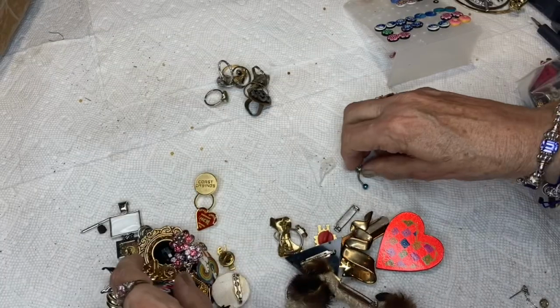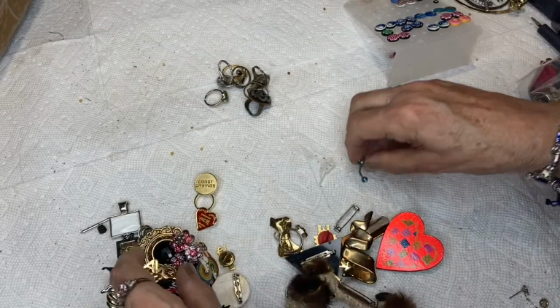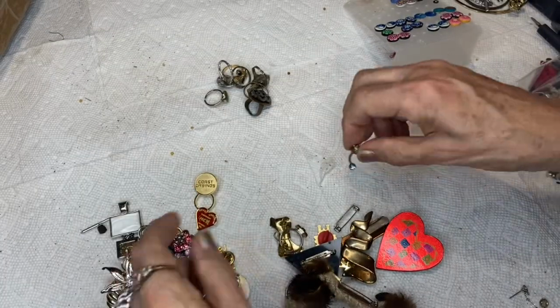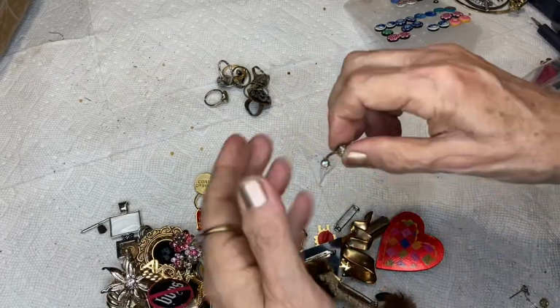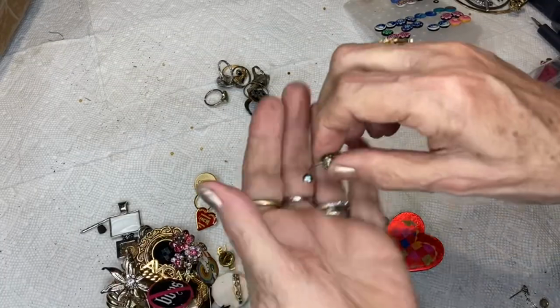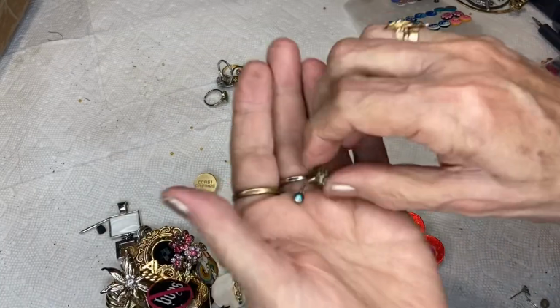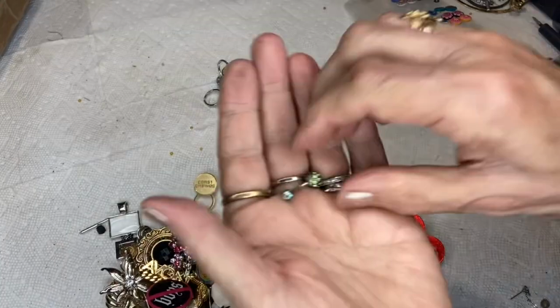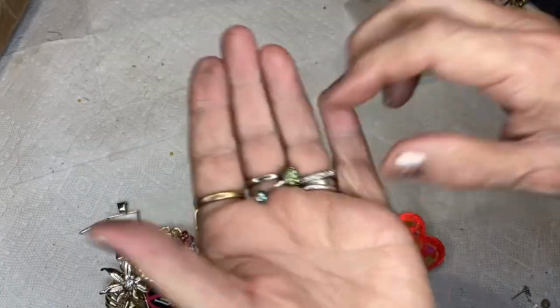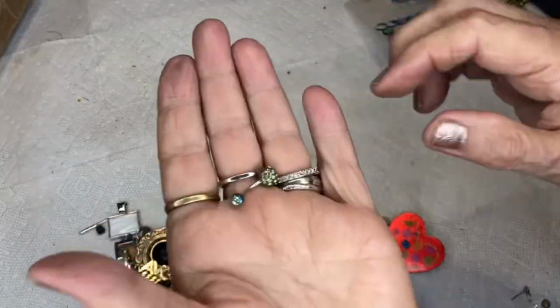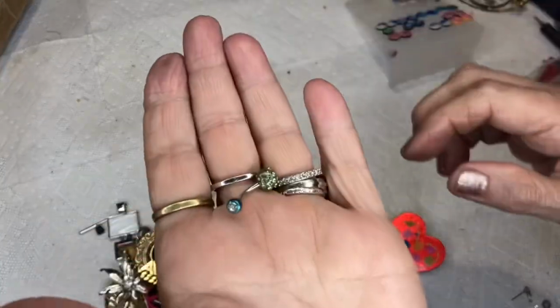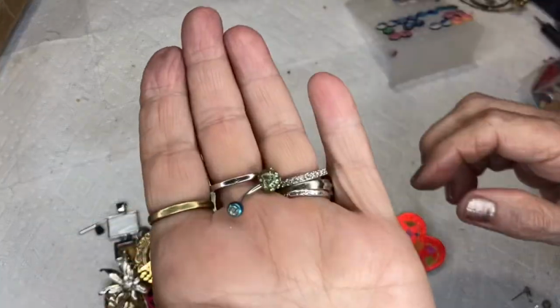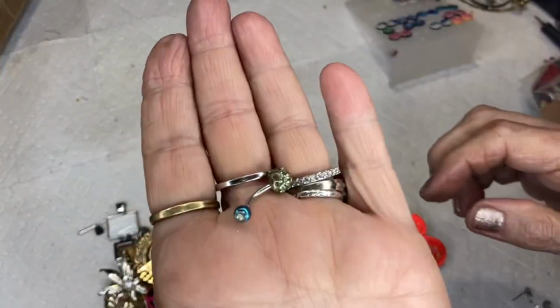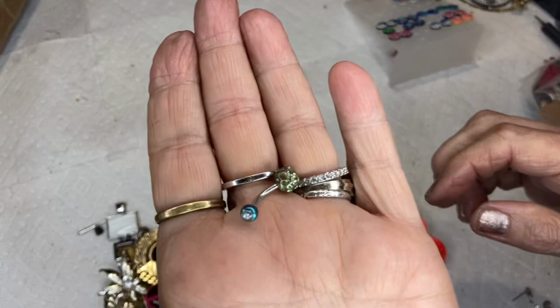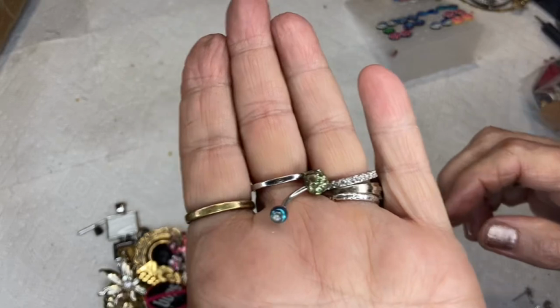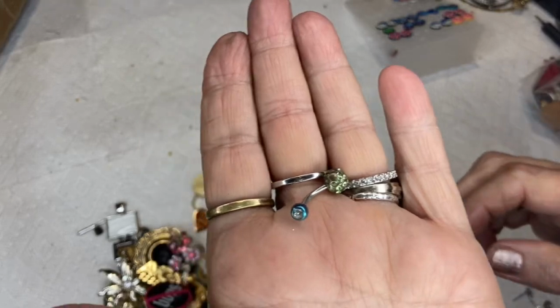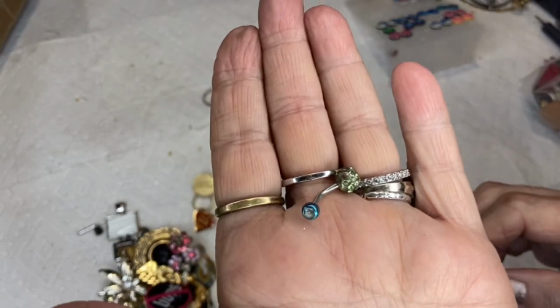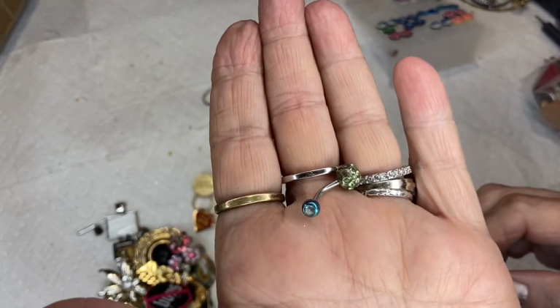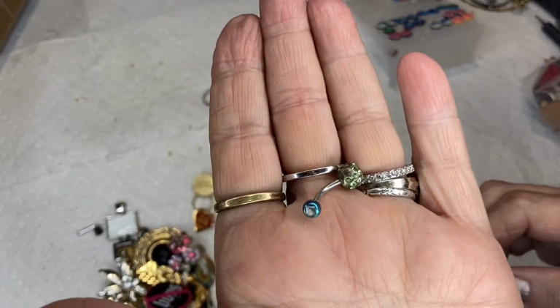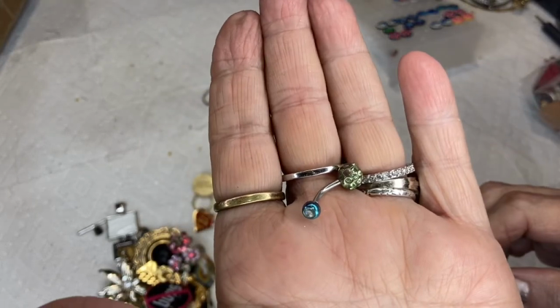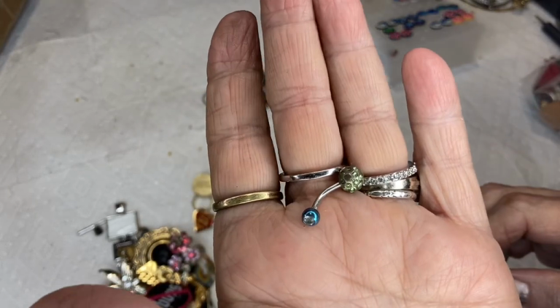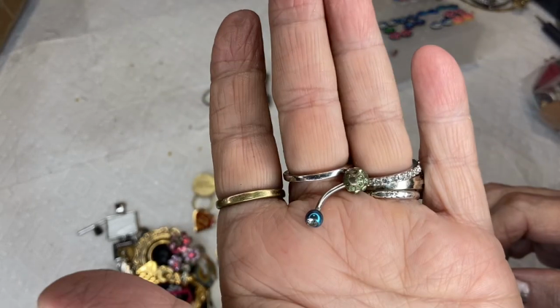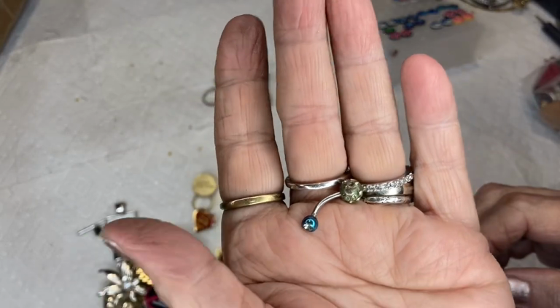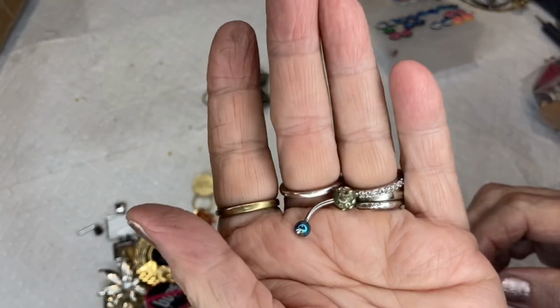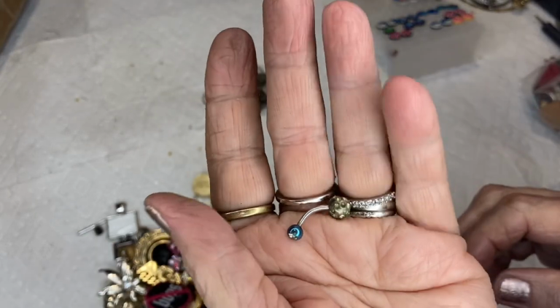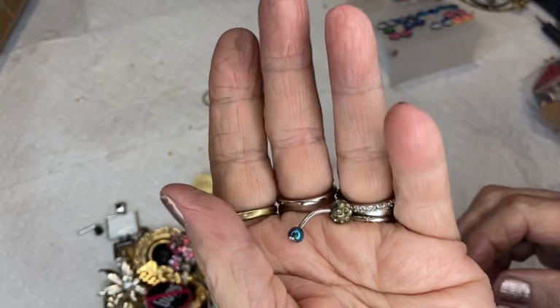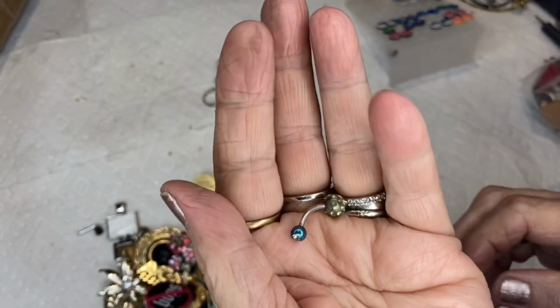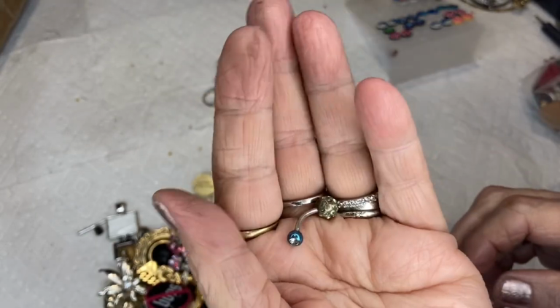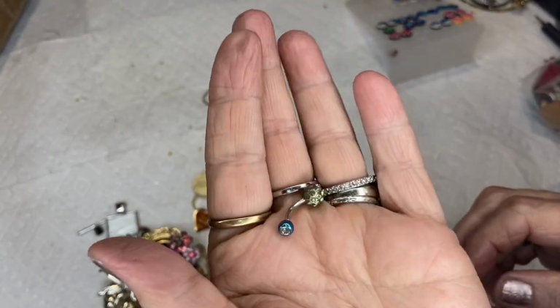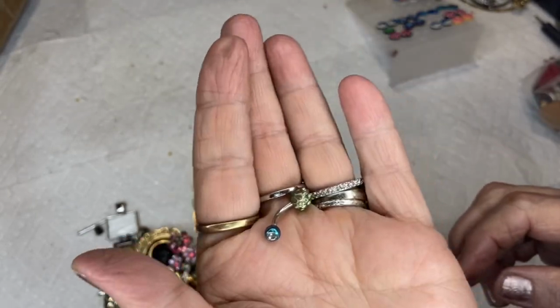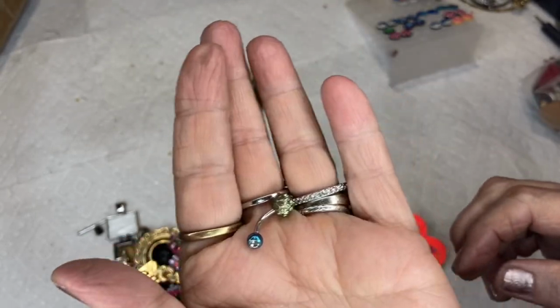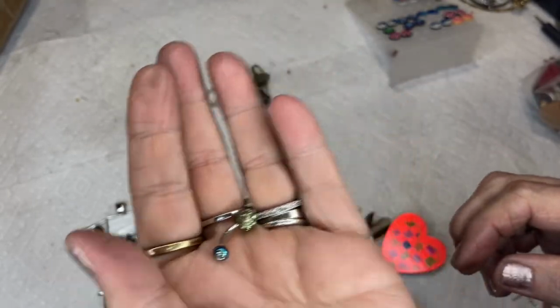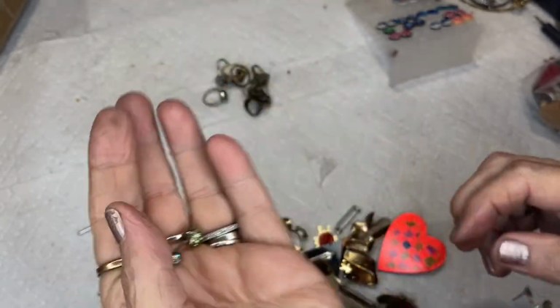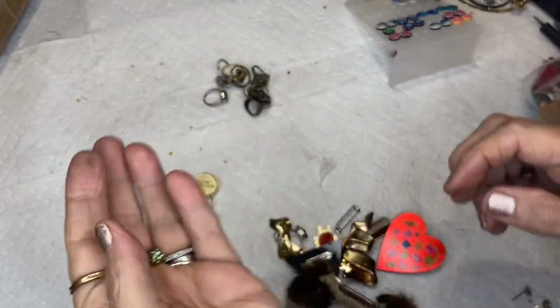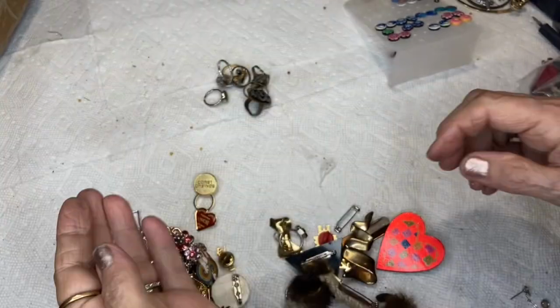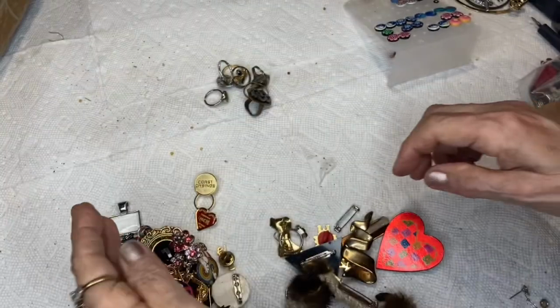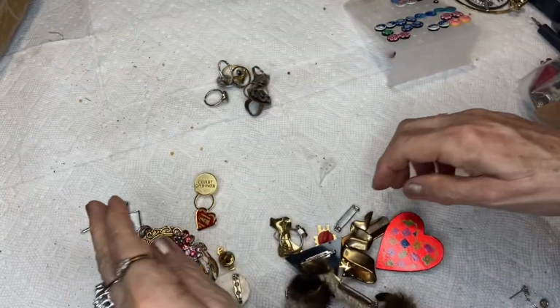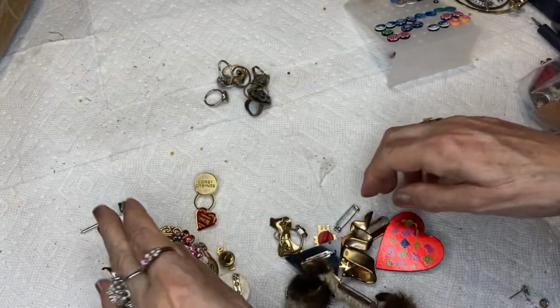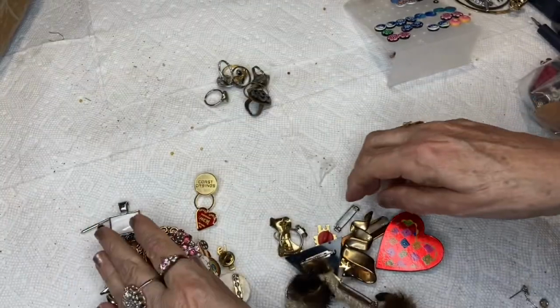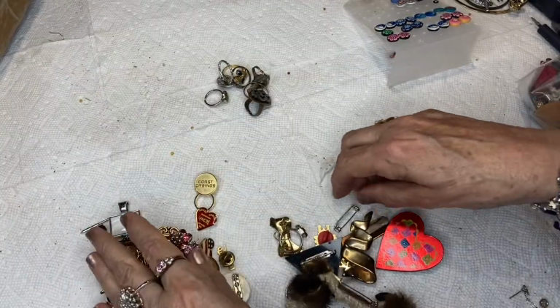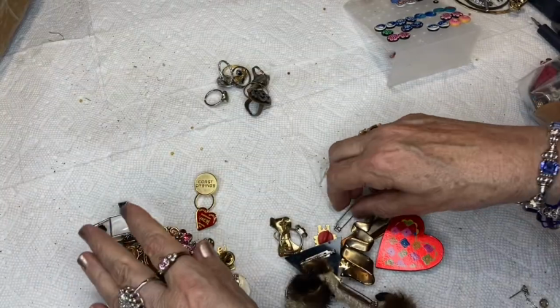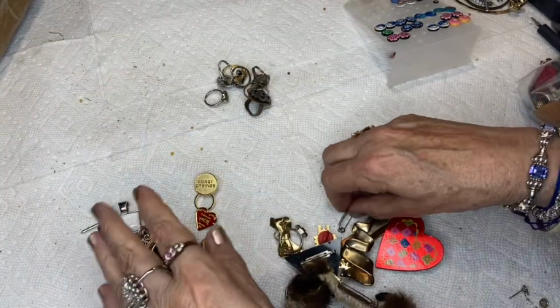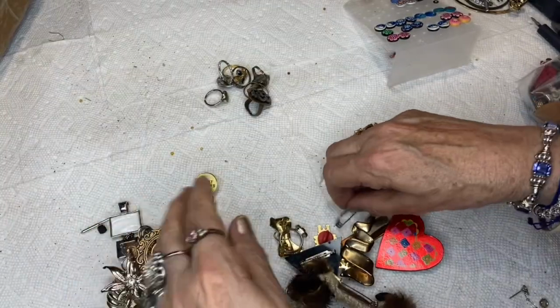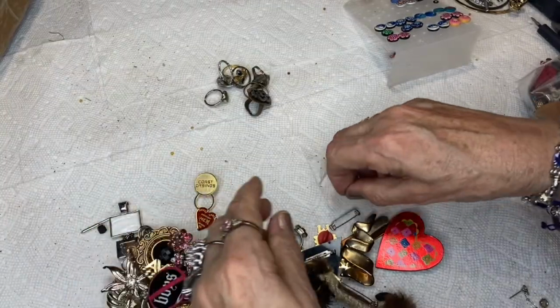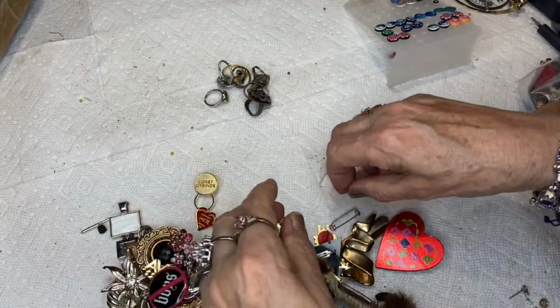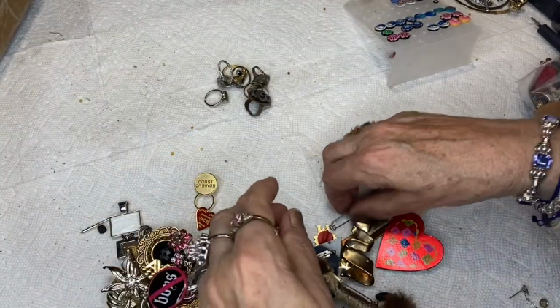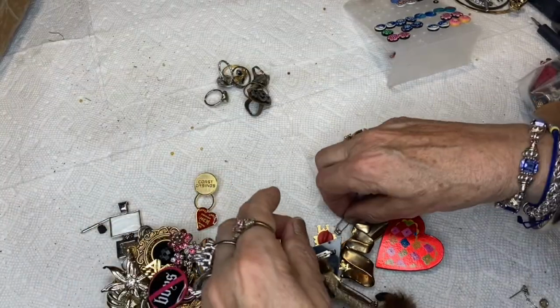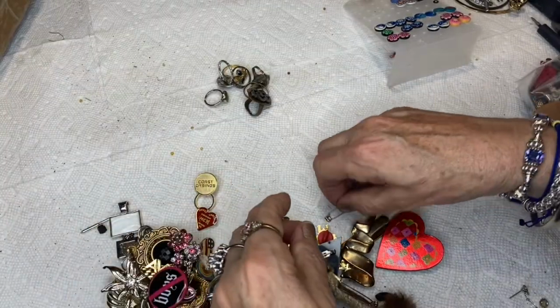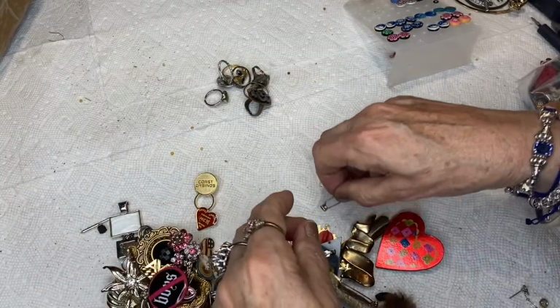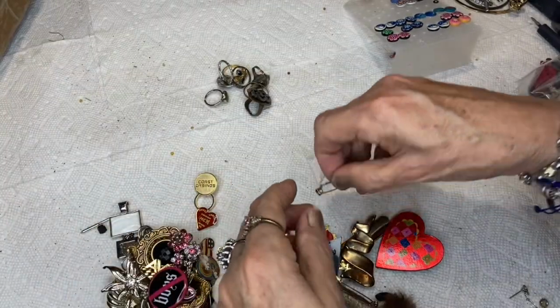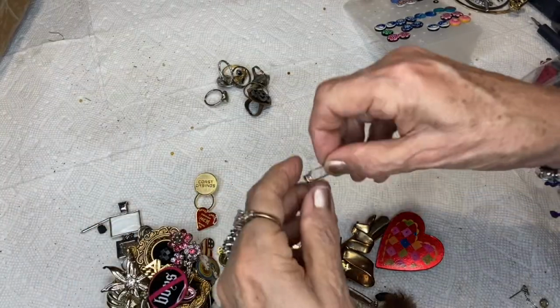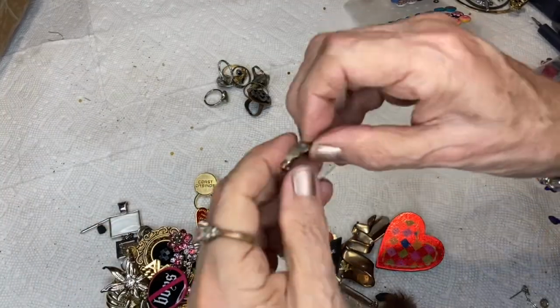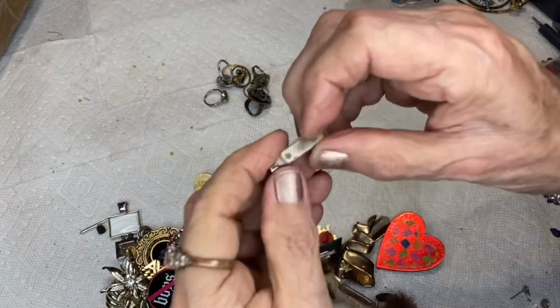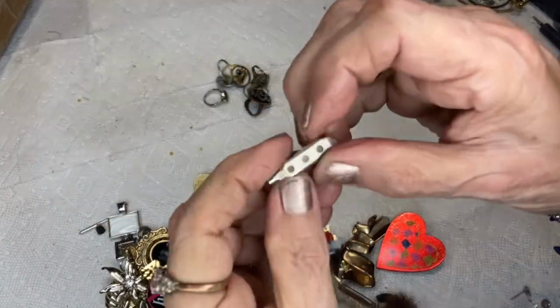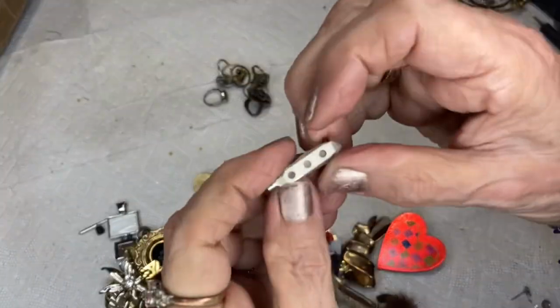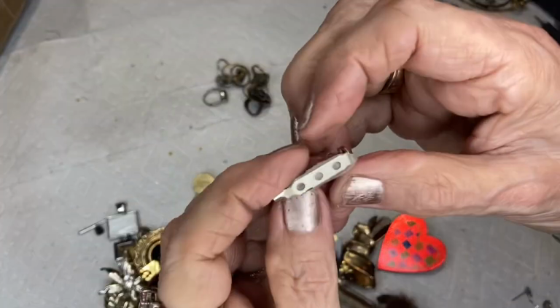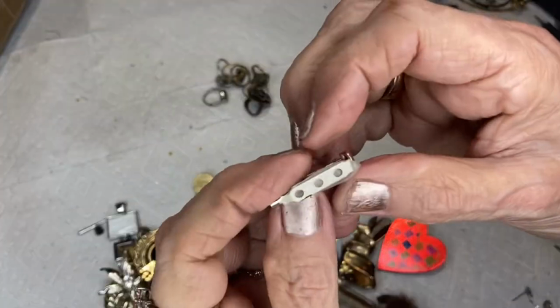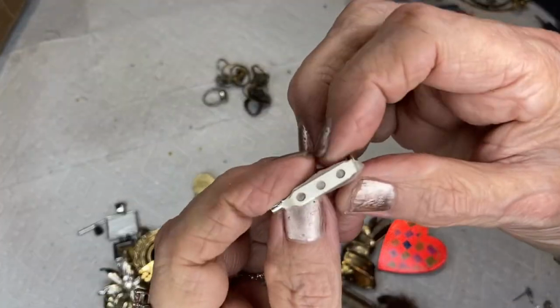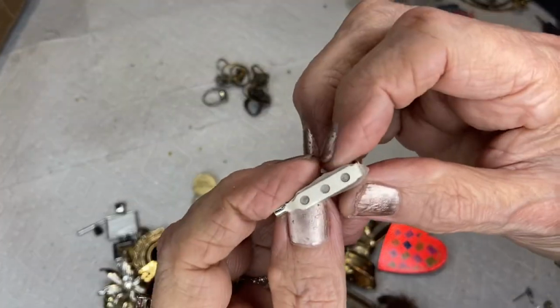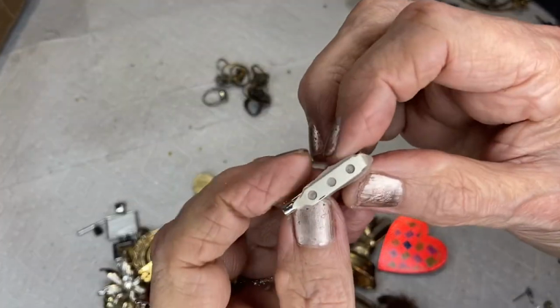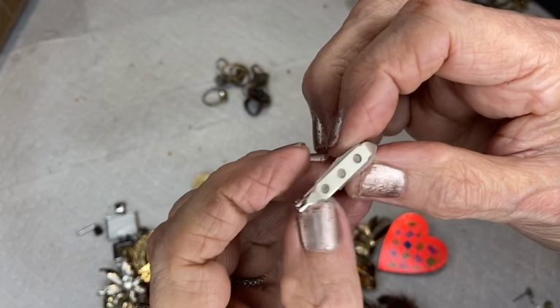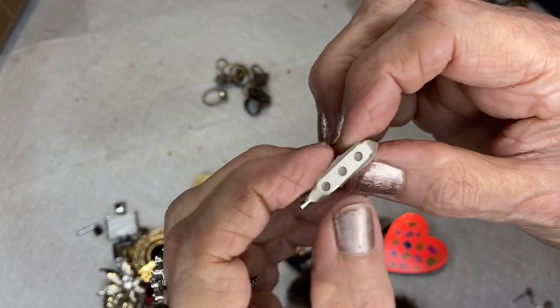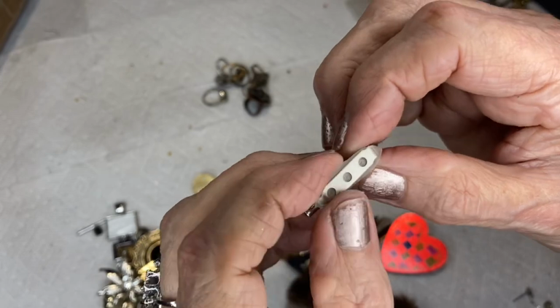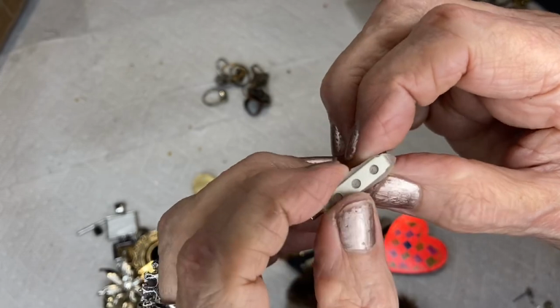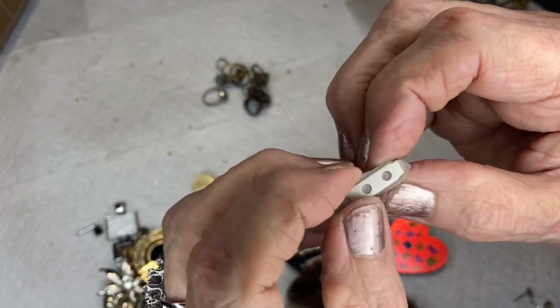This is a belly button ring. I think it could go on the back of that beautiful earring.